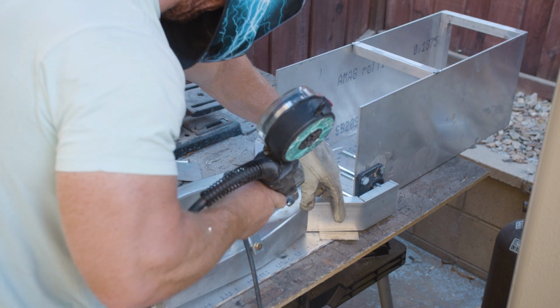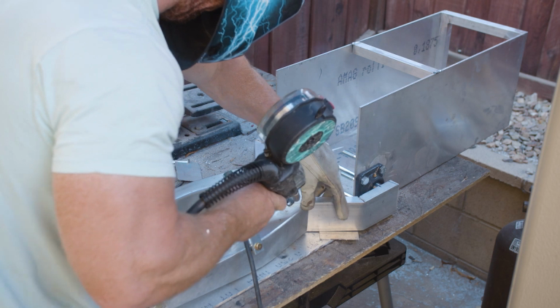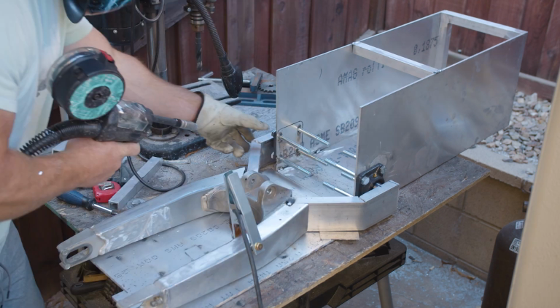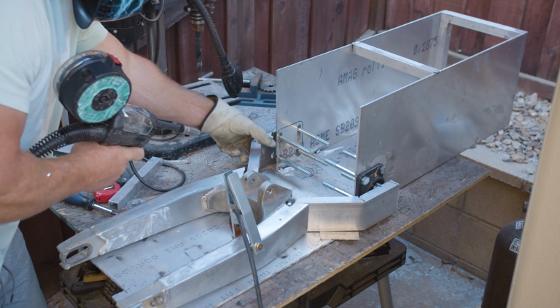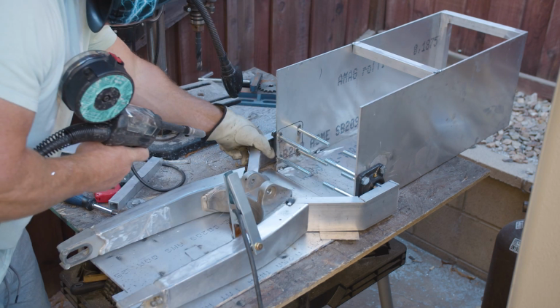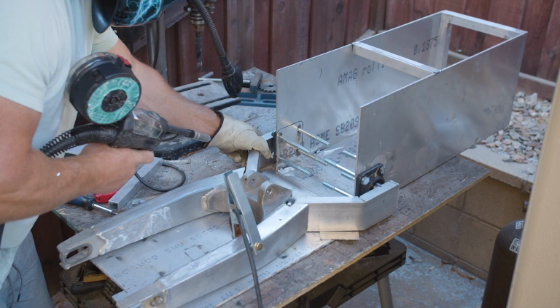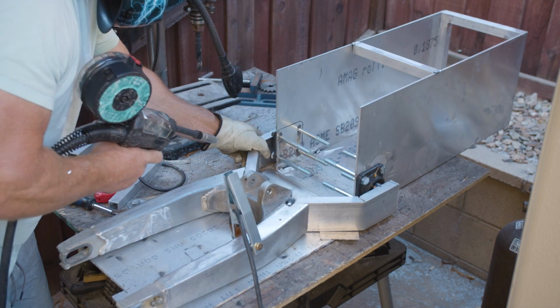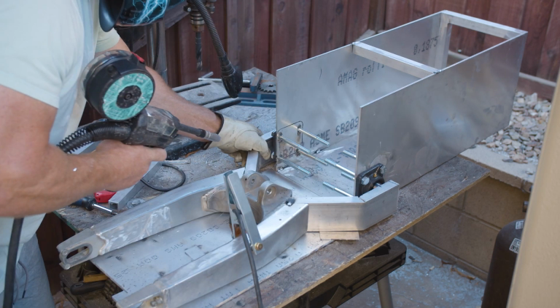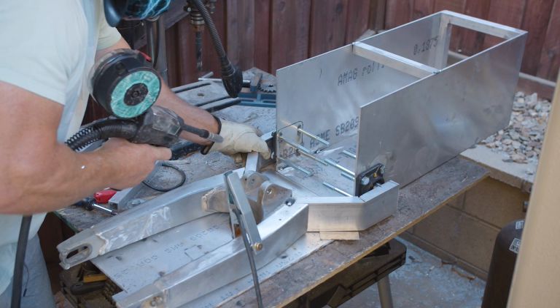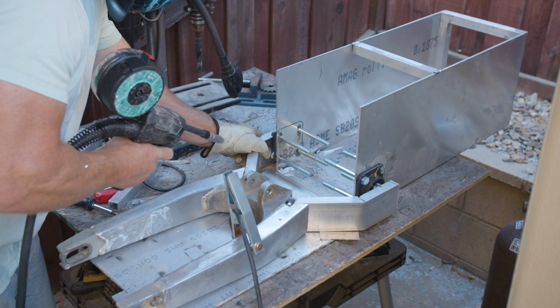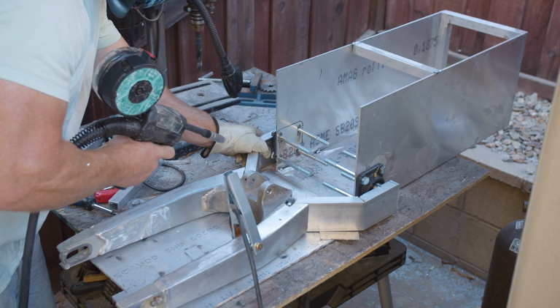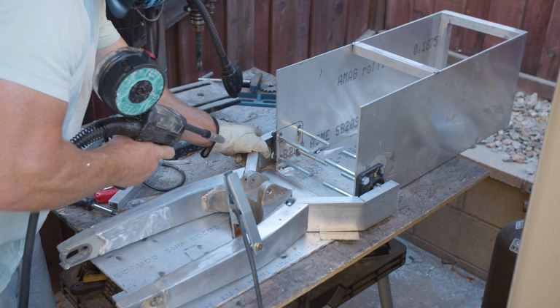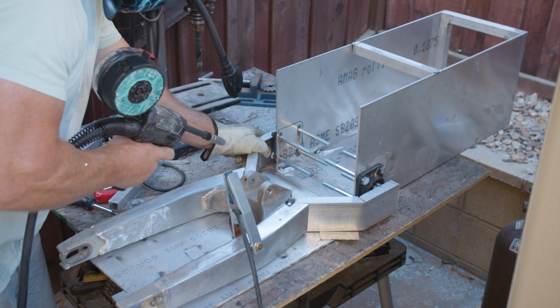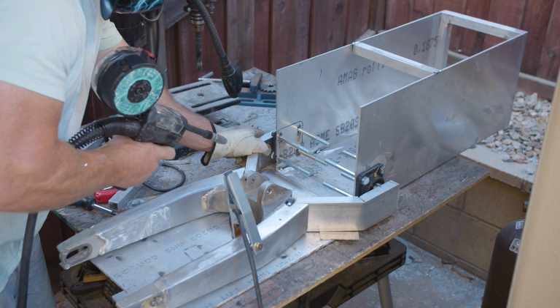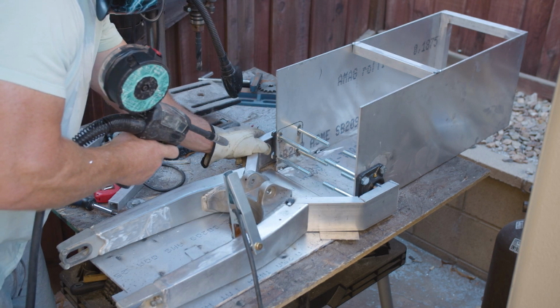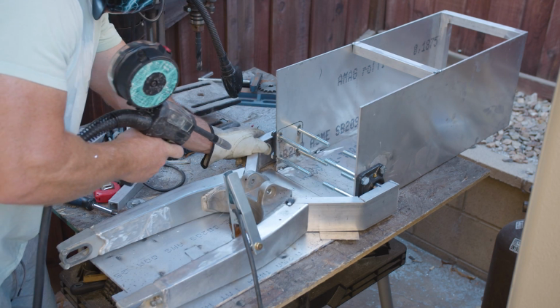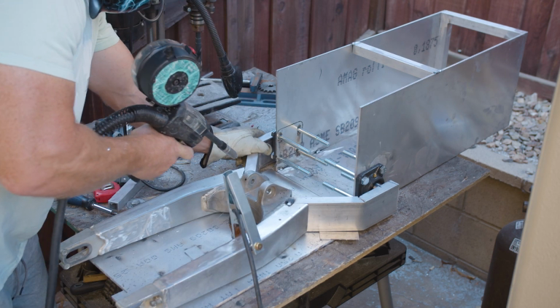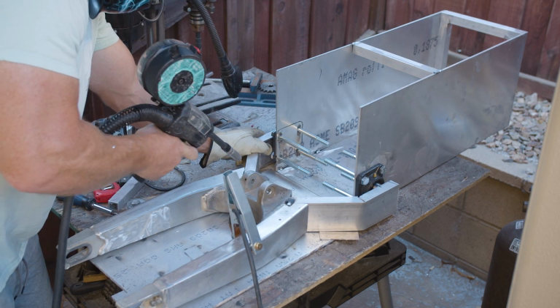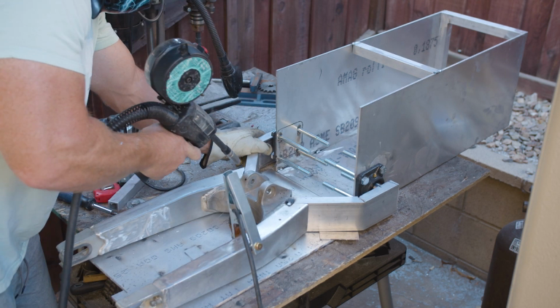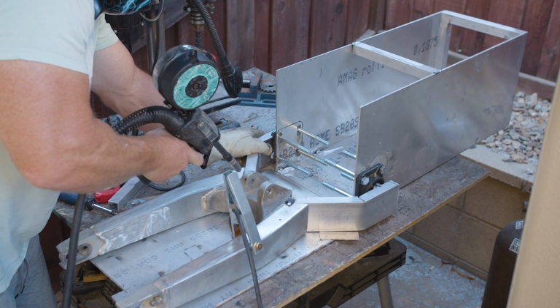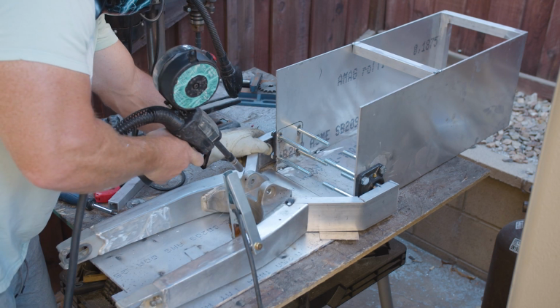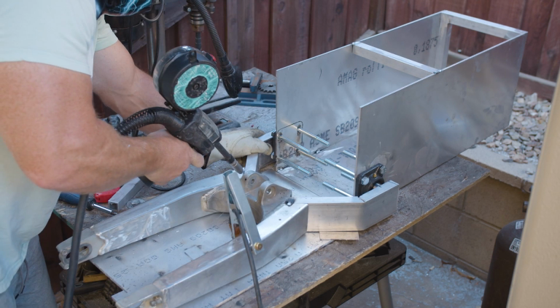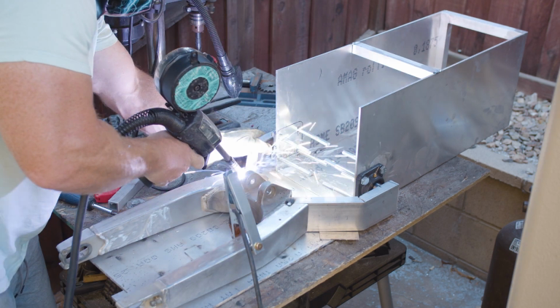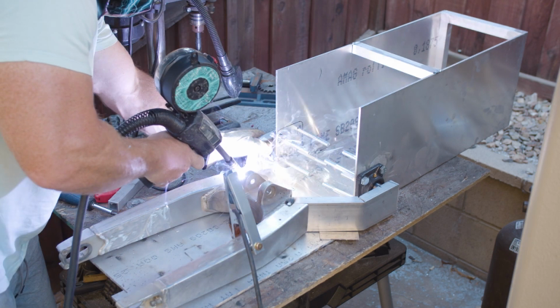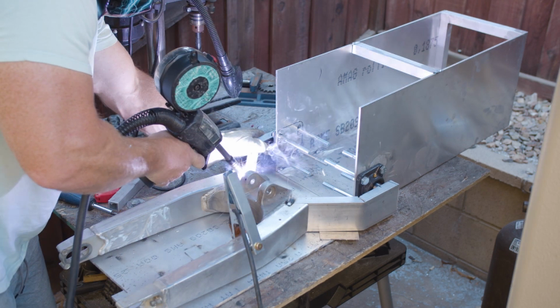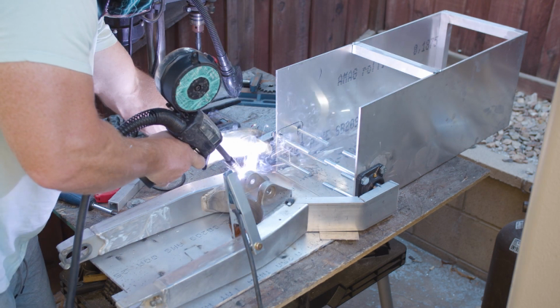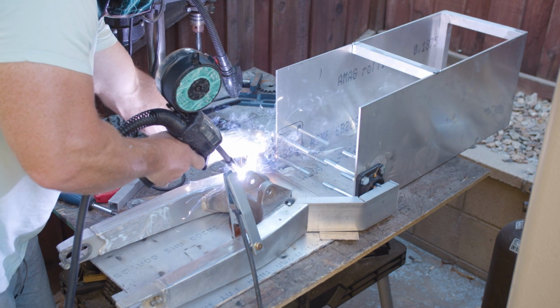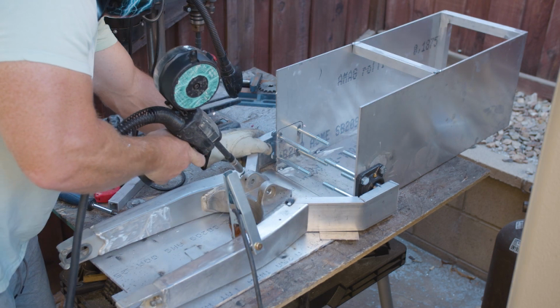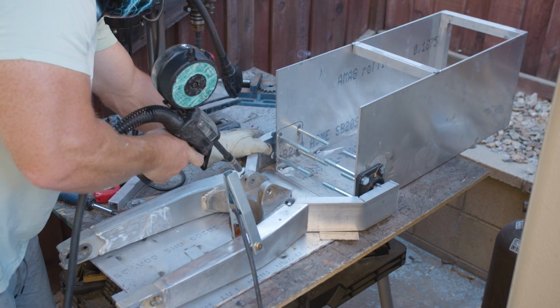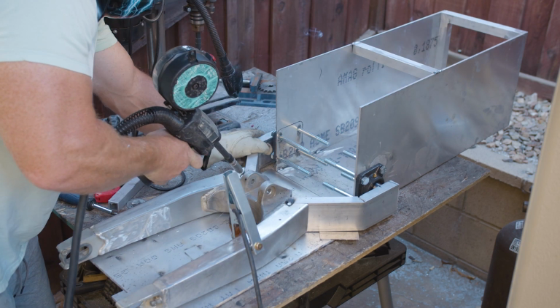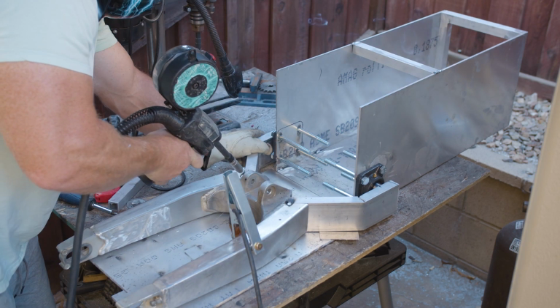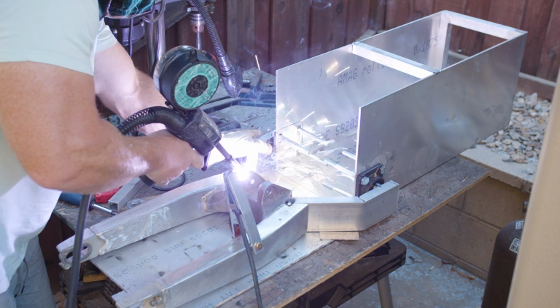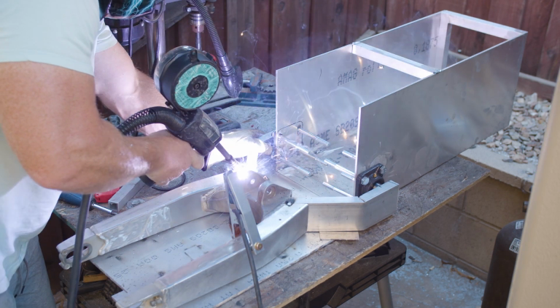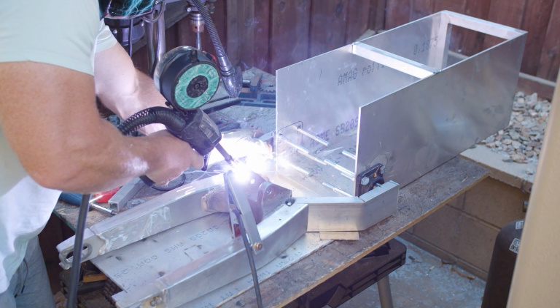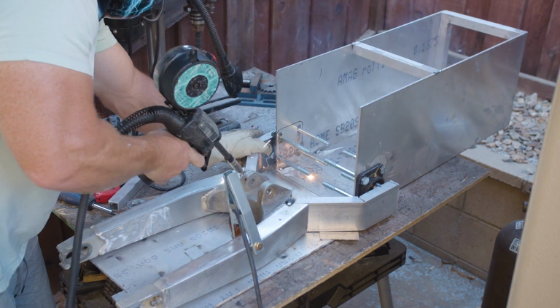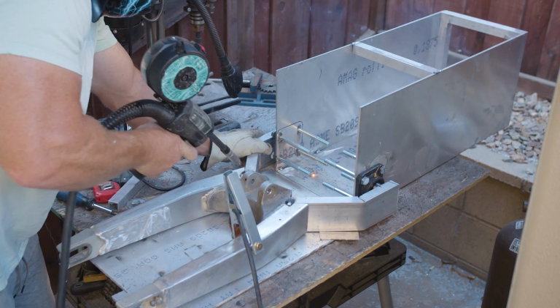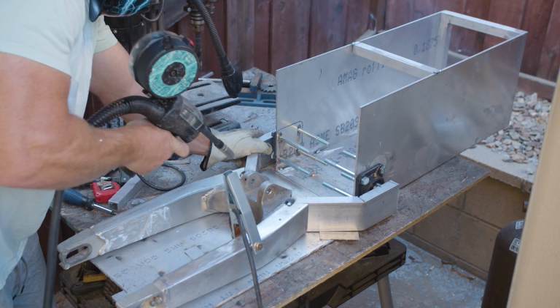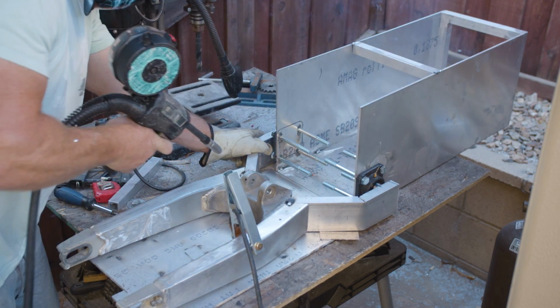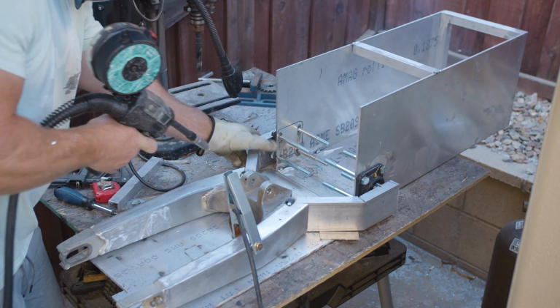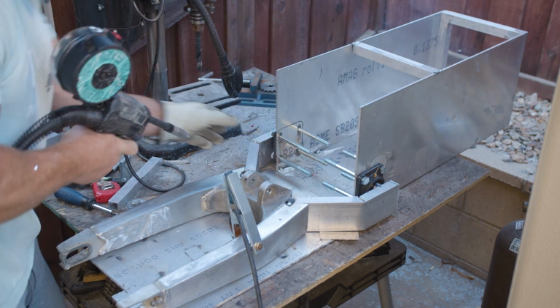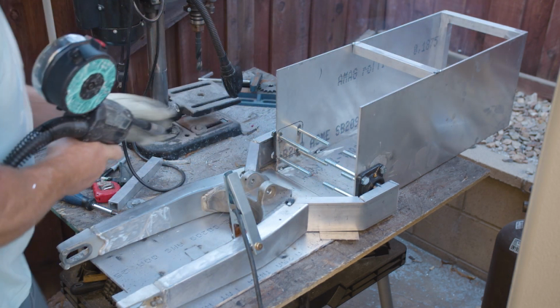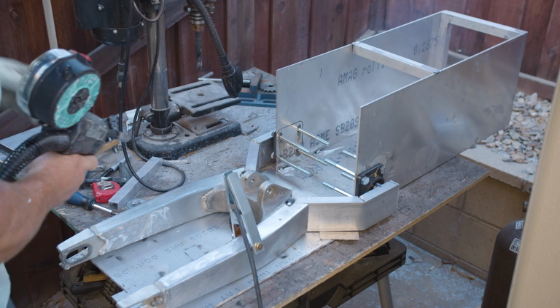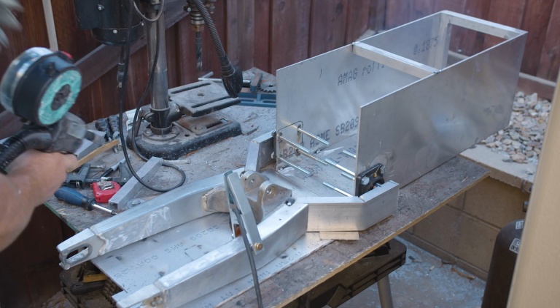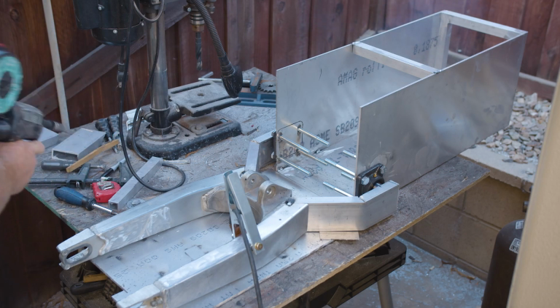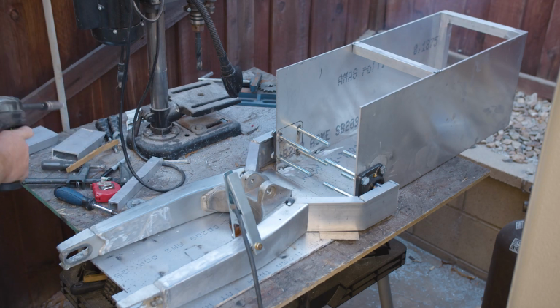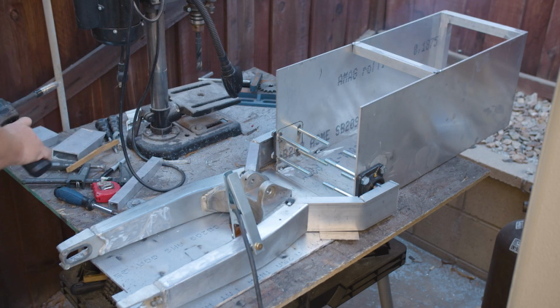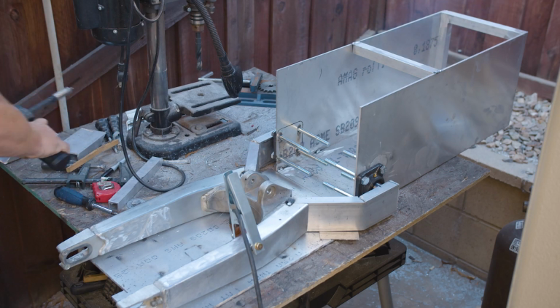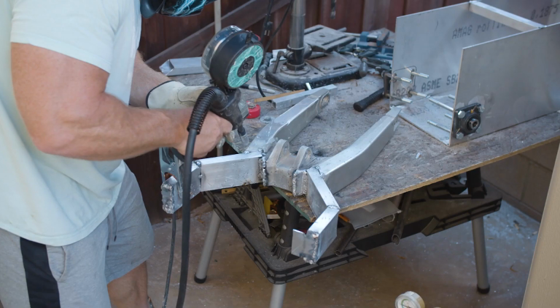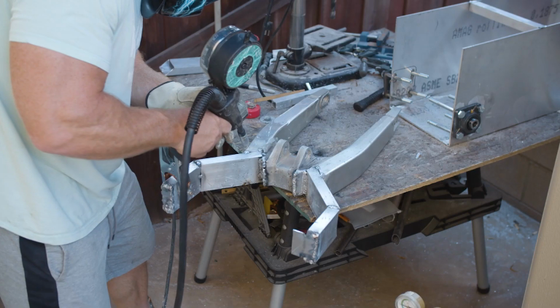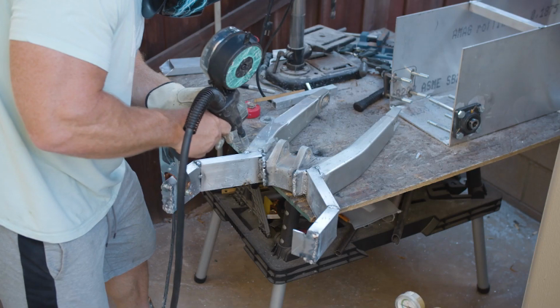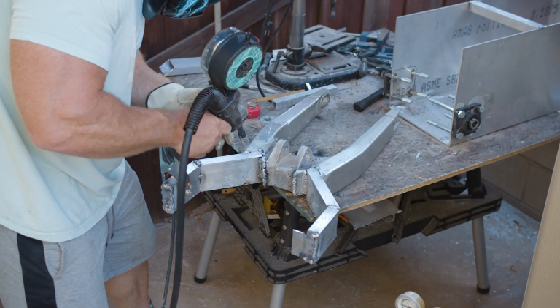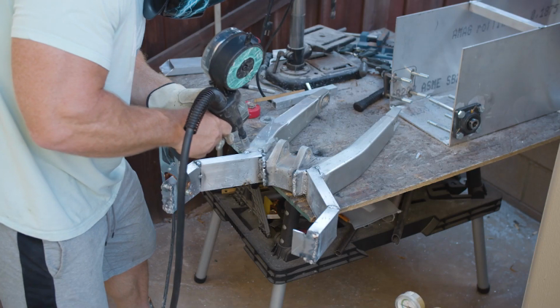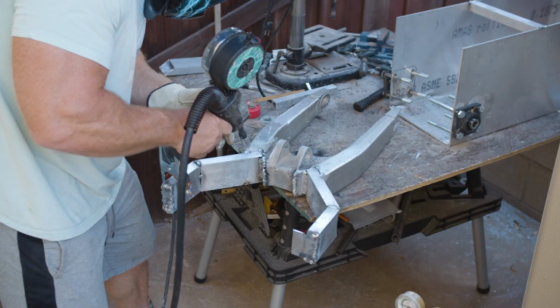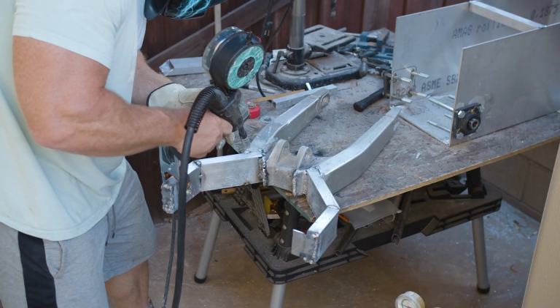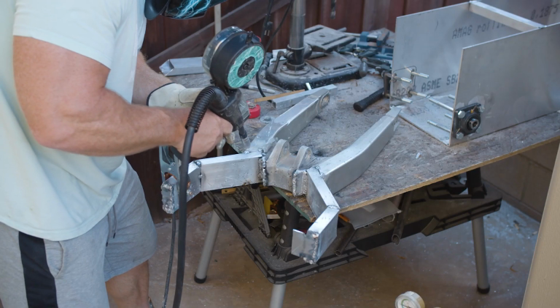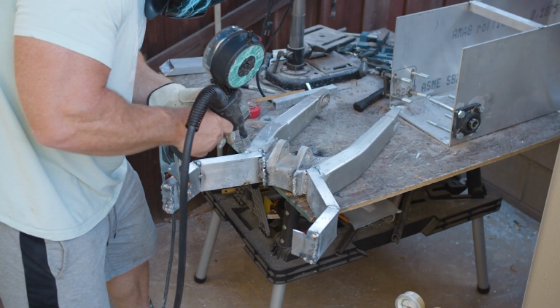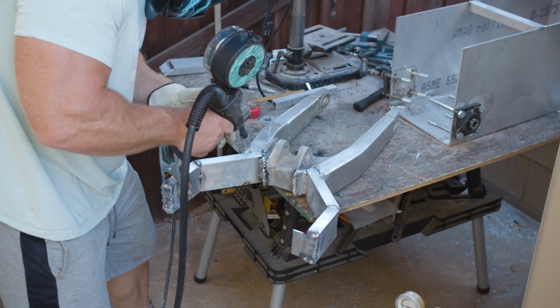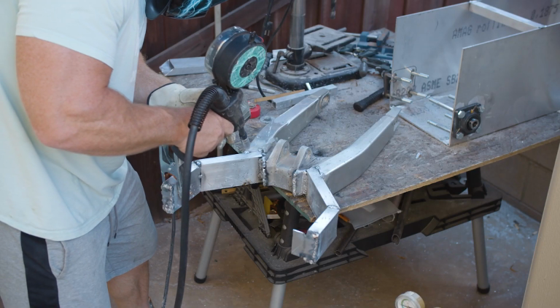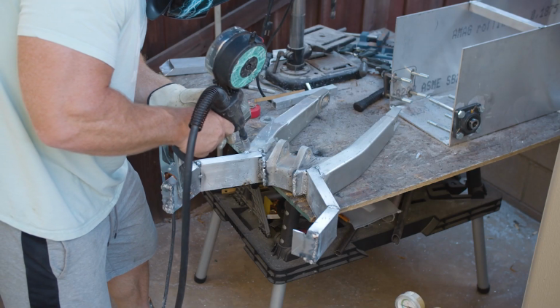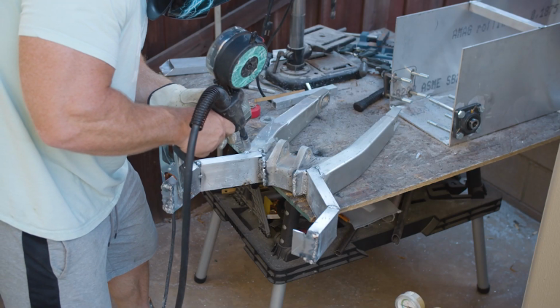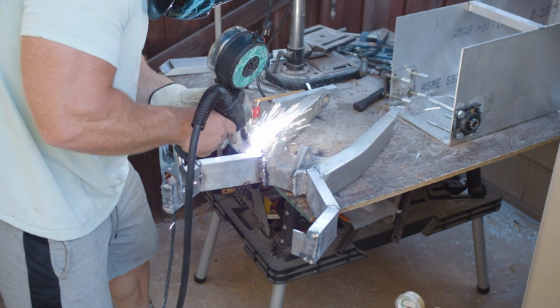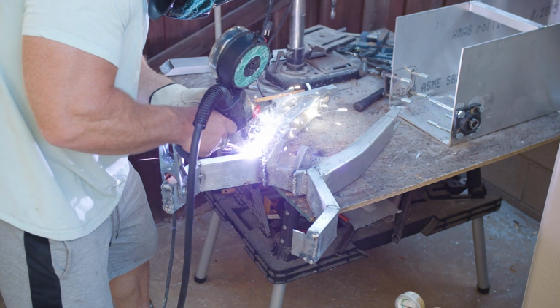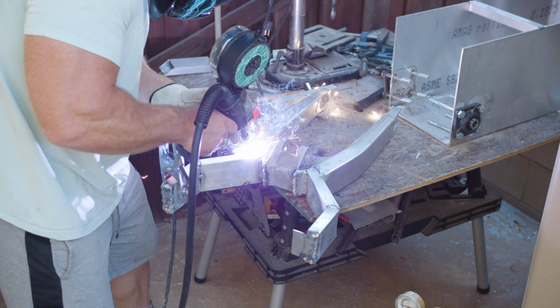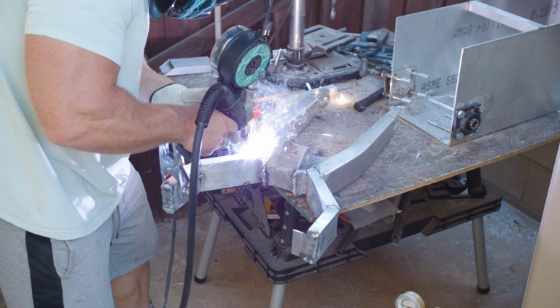Most dirt bikes do not have this — actually, no dirt bikes have this. The reason is they don't want a wide footprint.